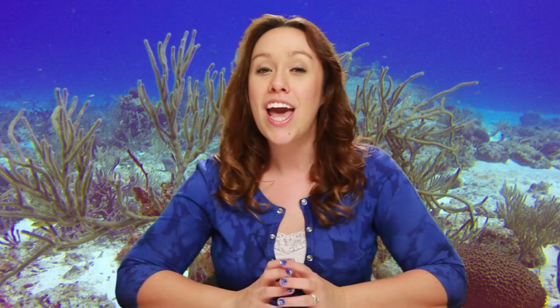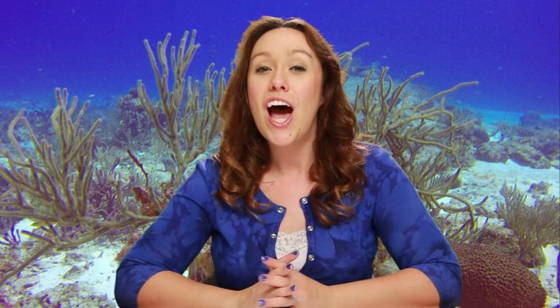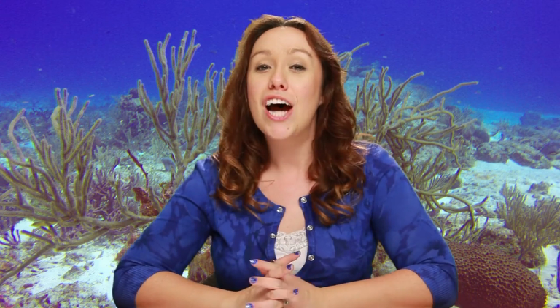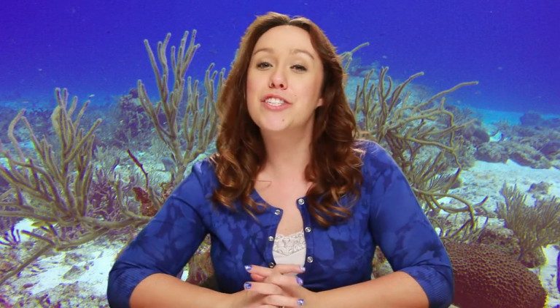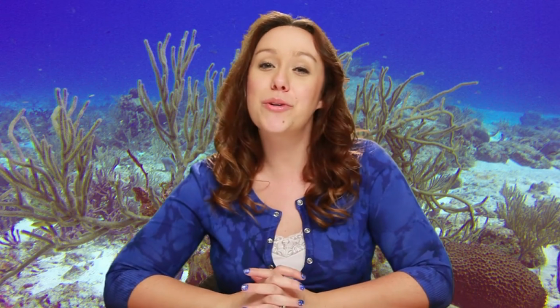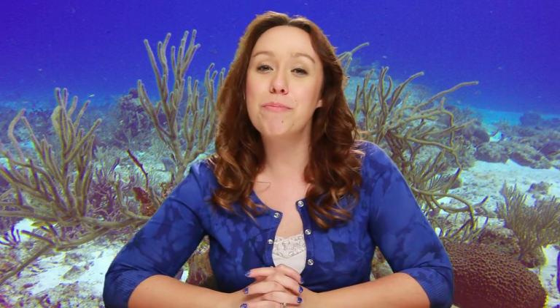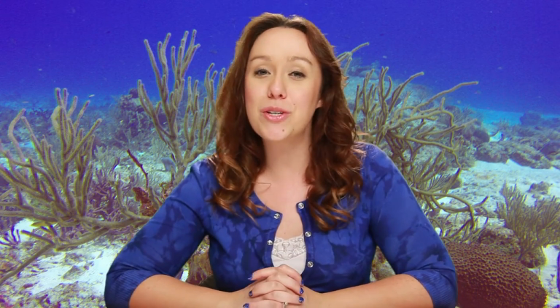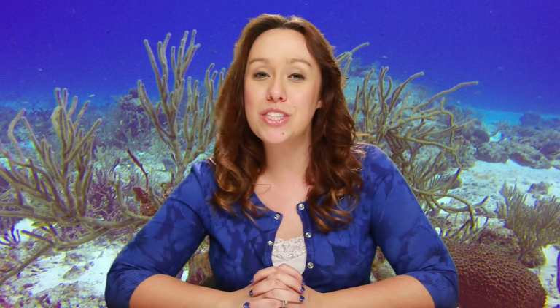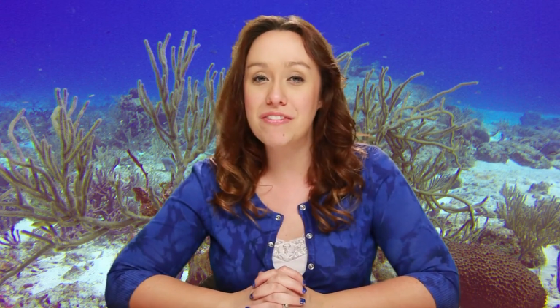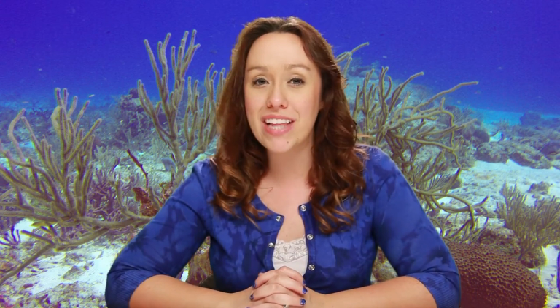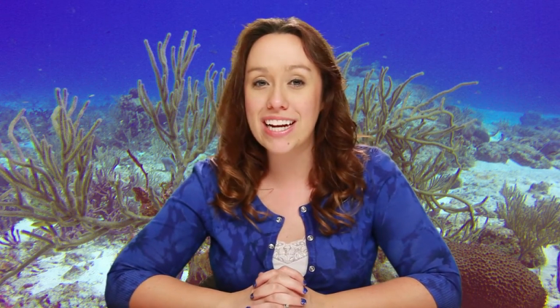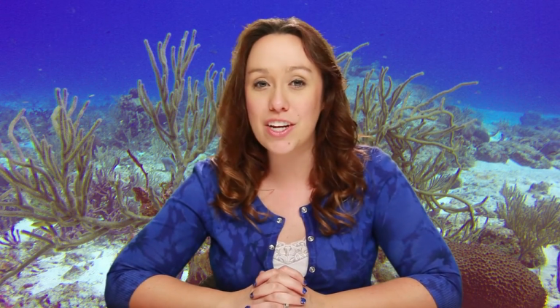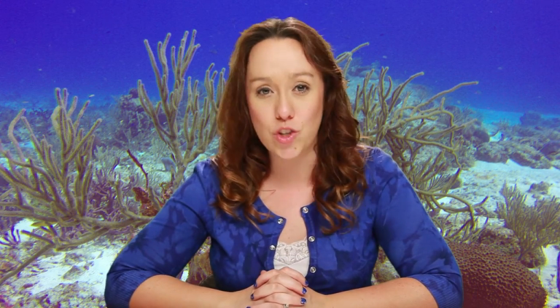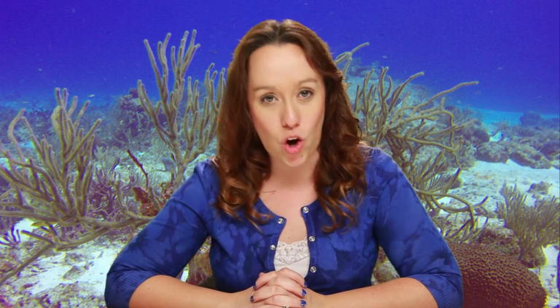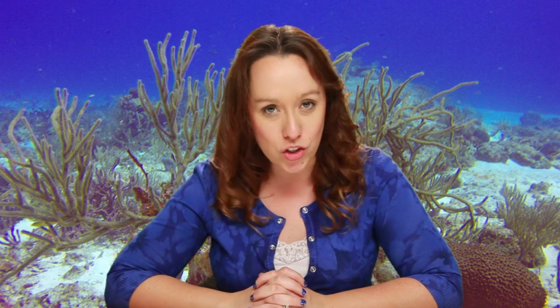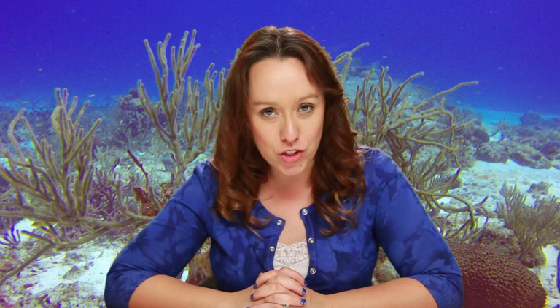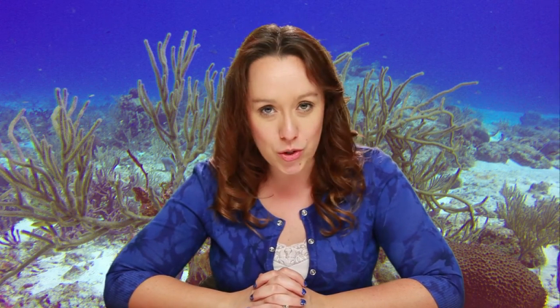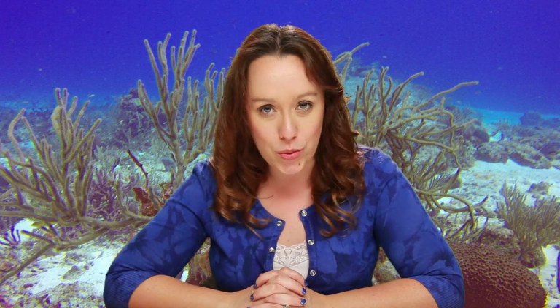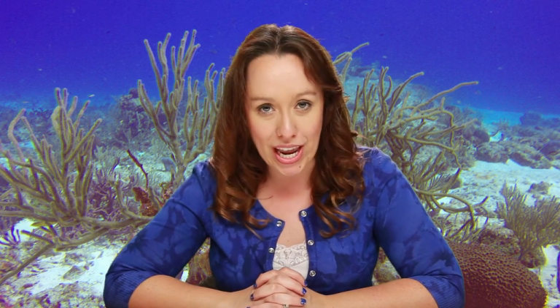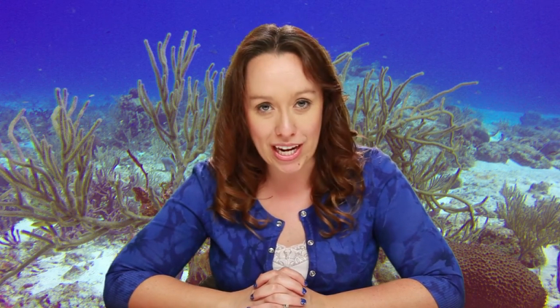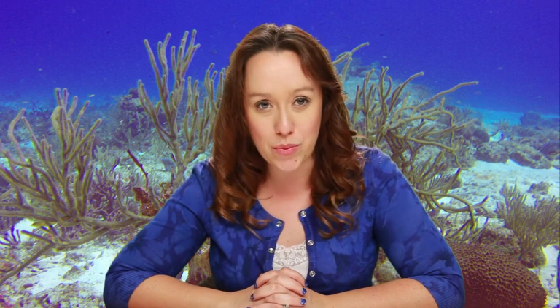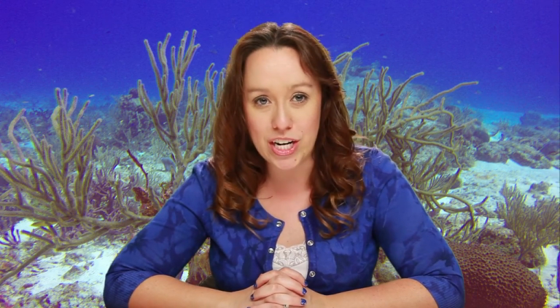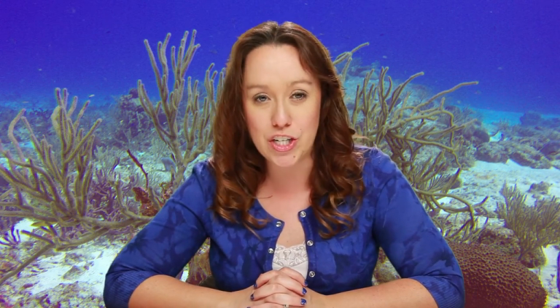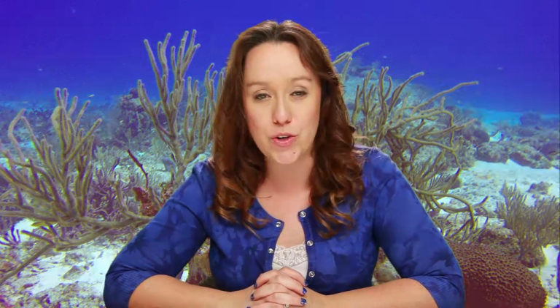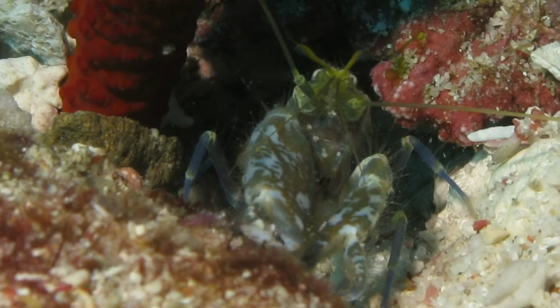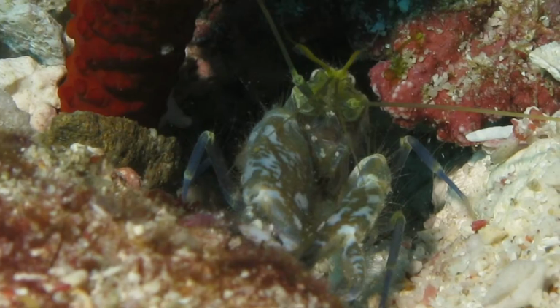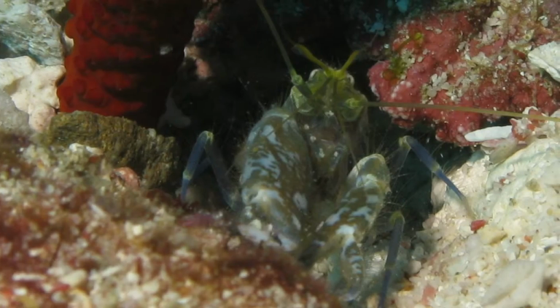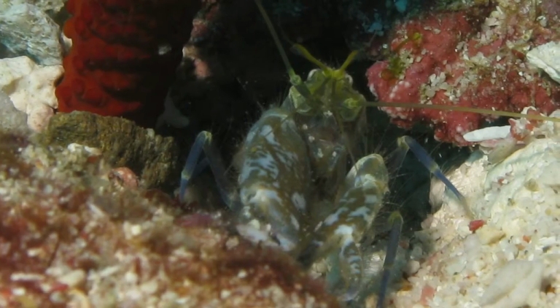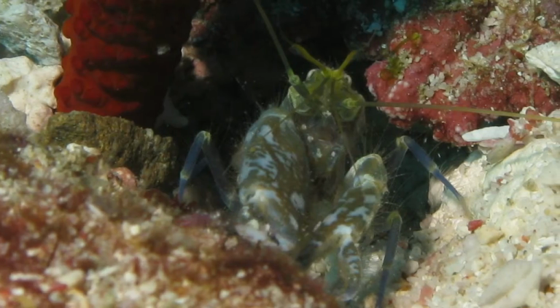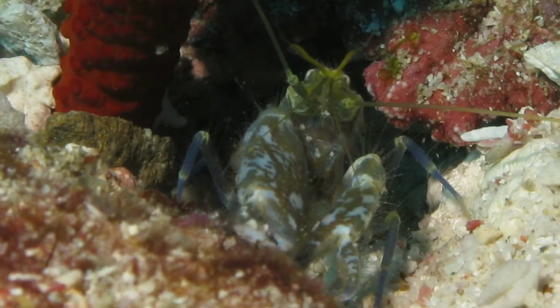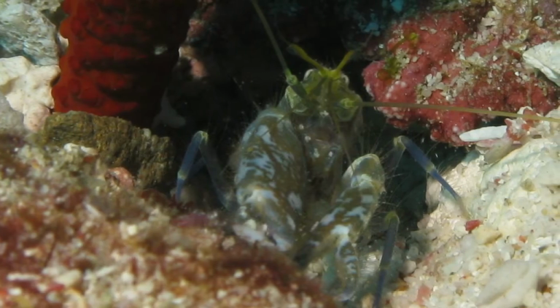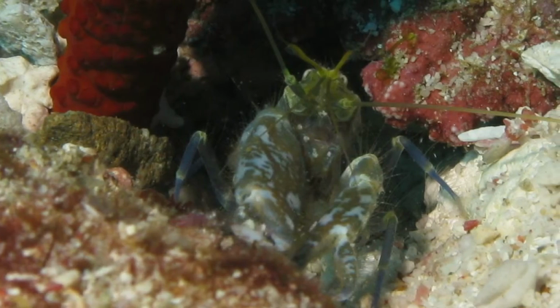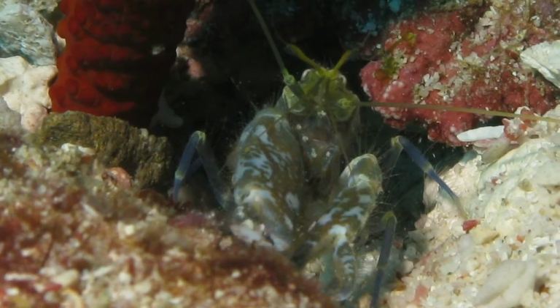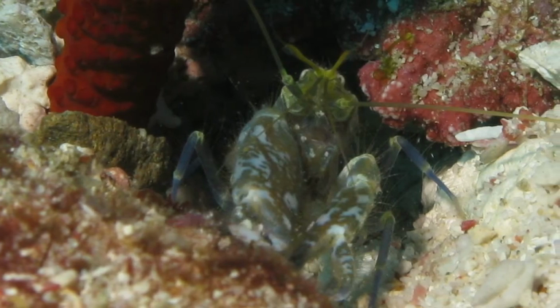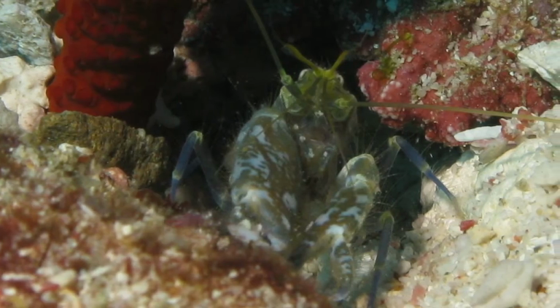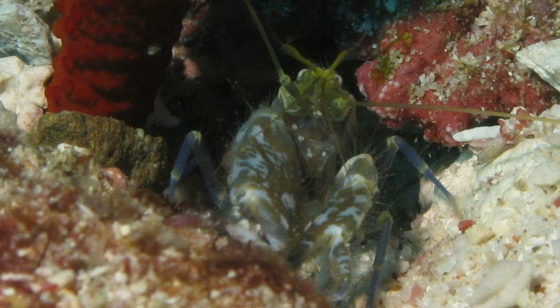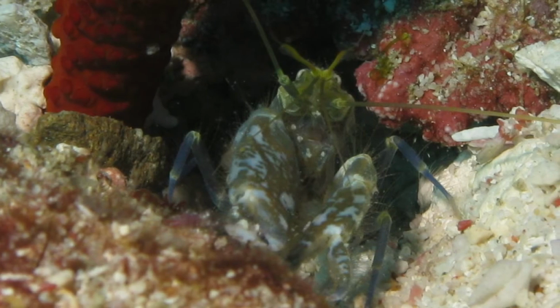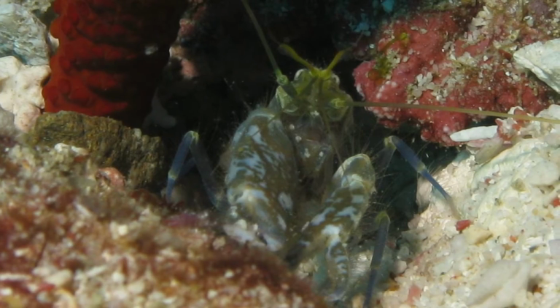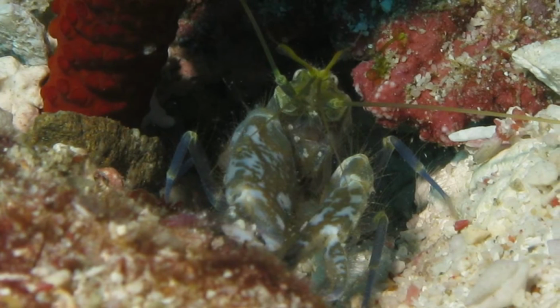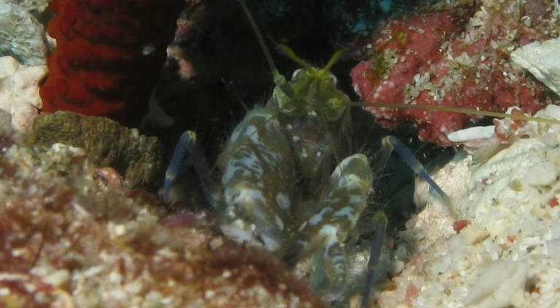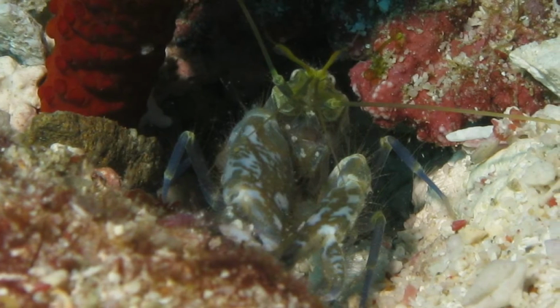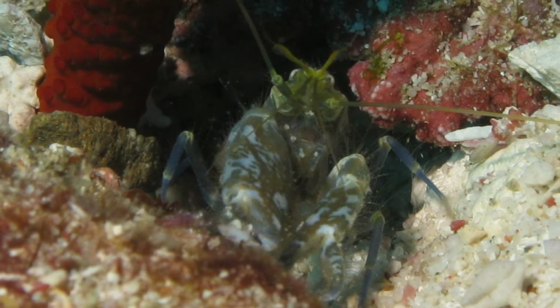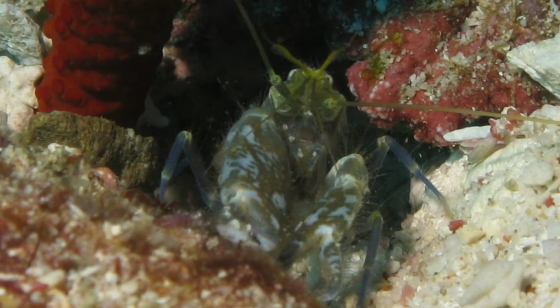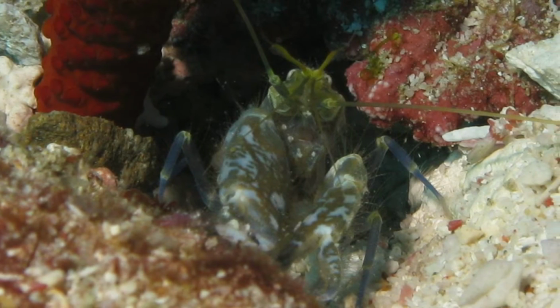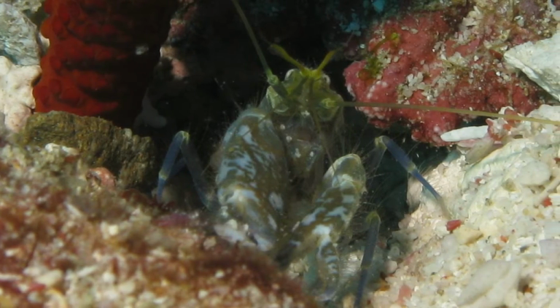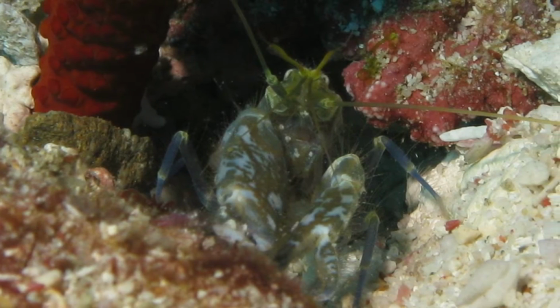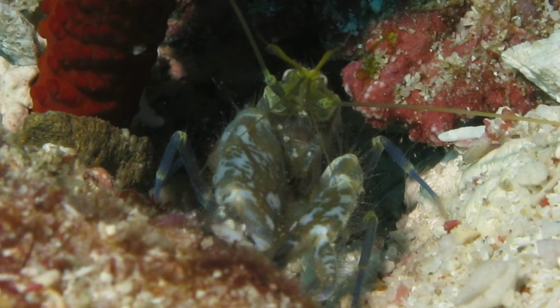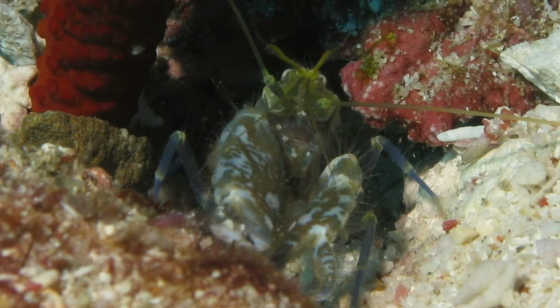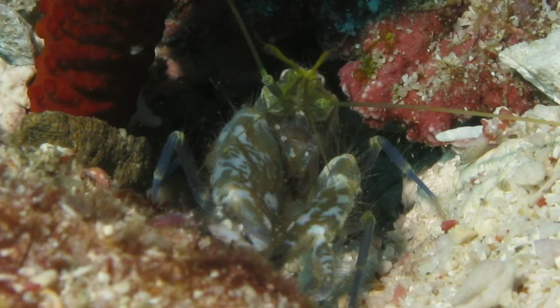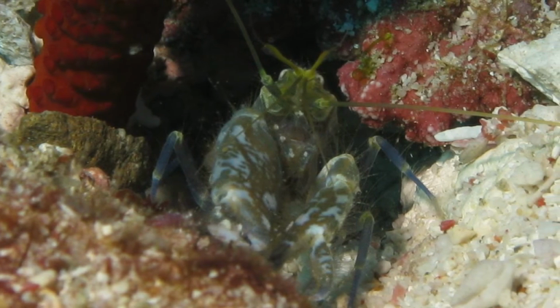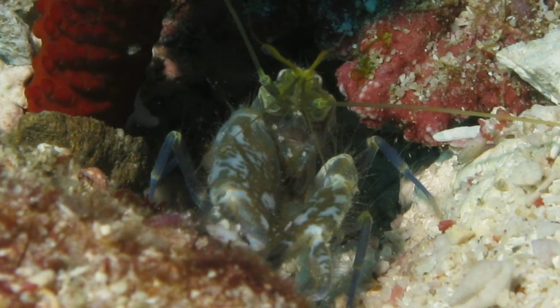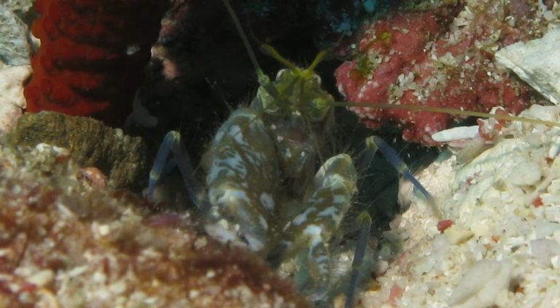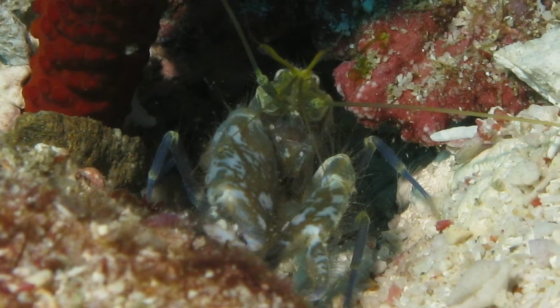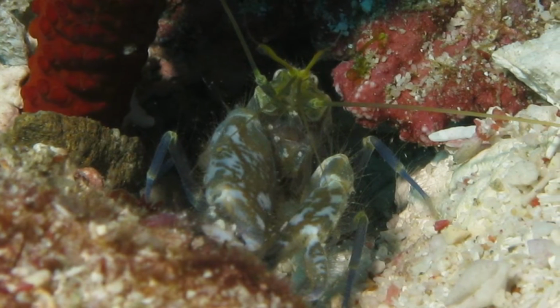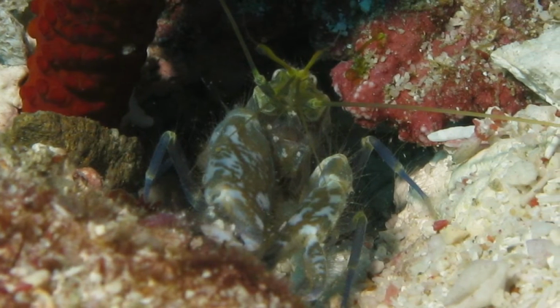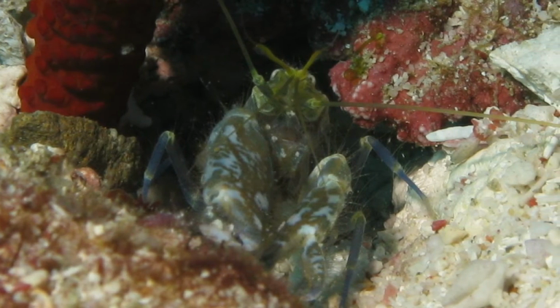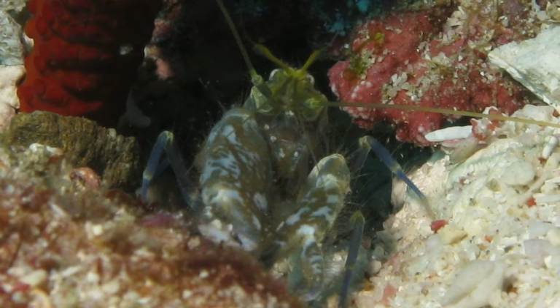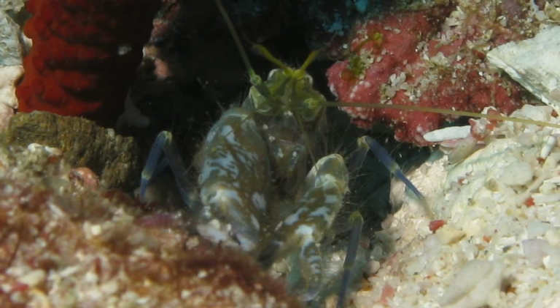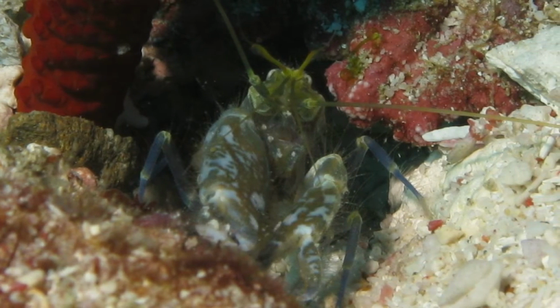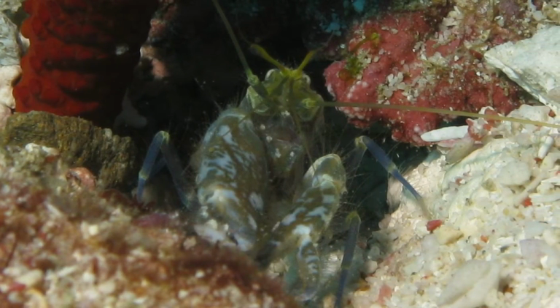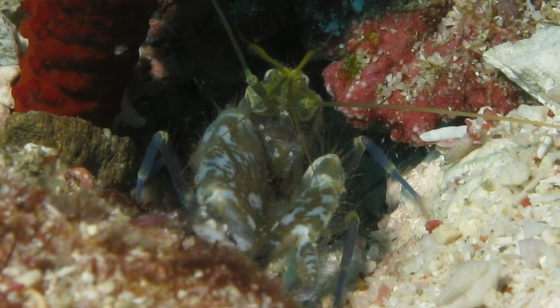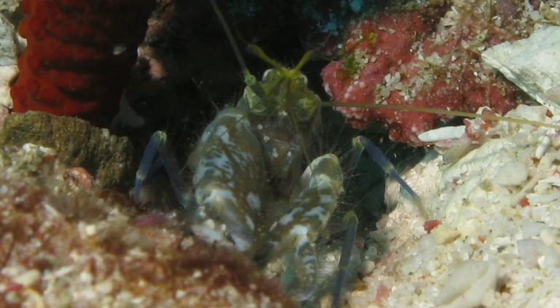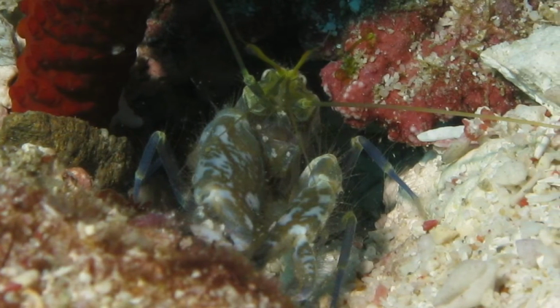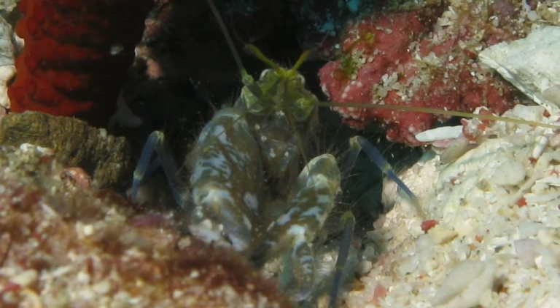A short burst of light is also created when a shrimp snaps, but the light happens so quickly that it's invisible to the naked eye.